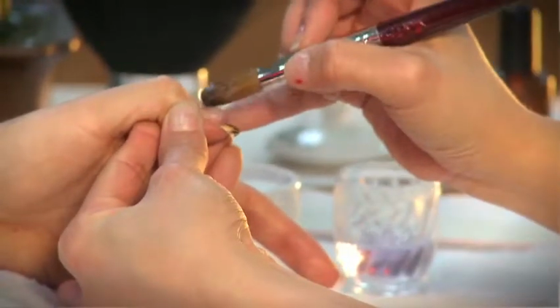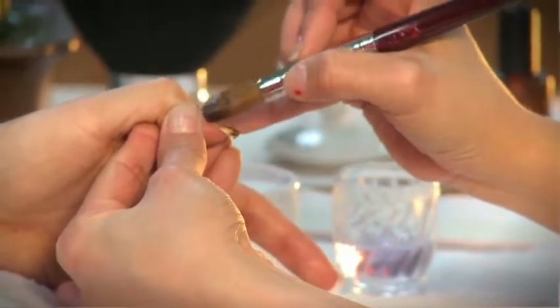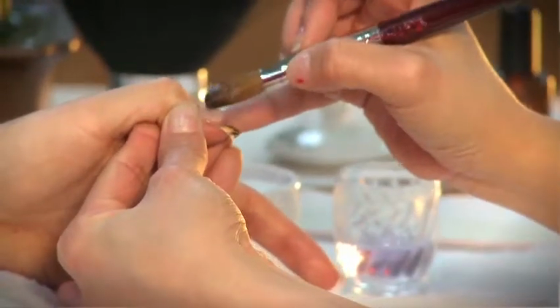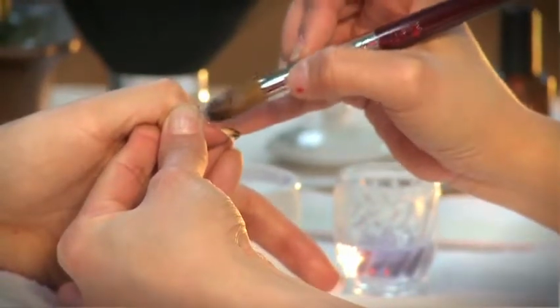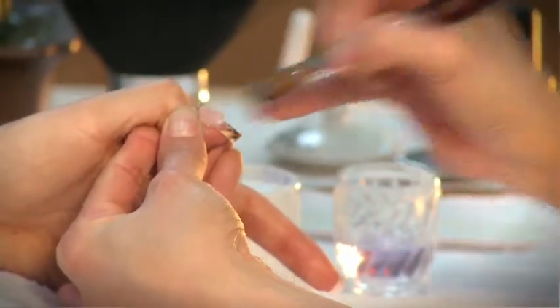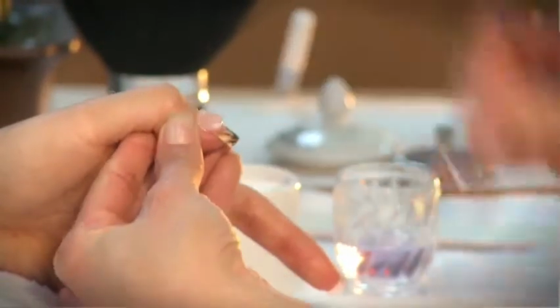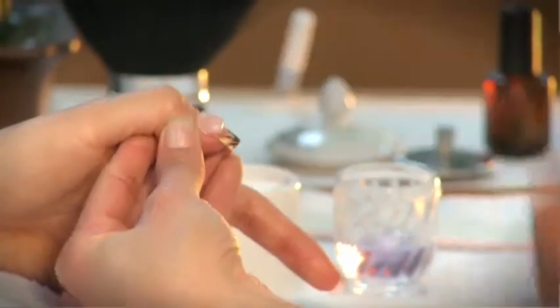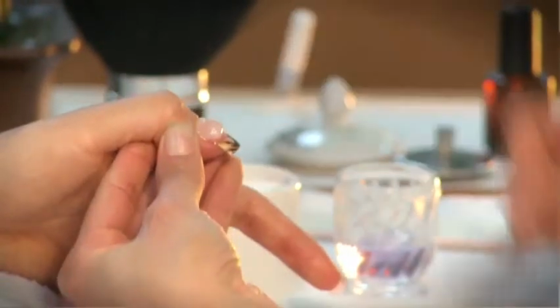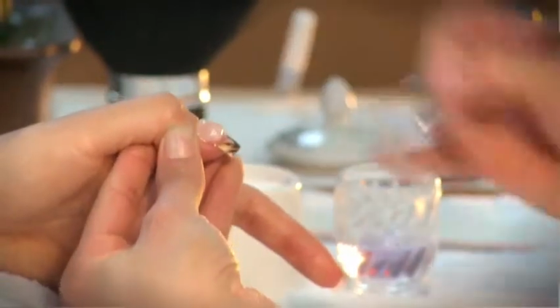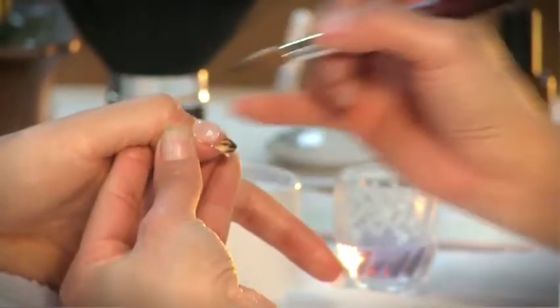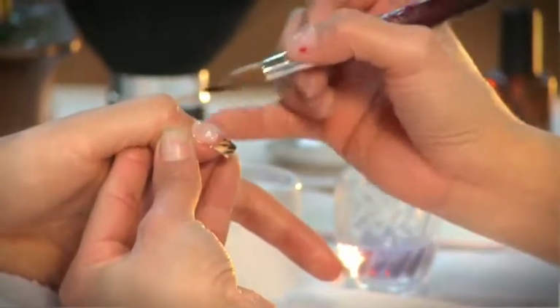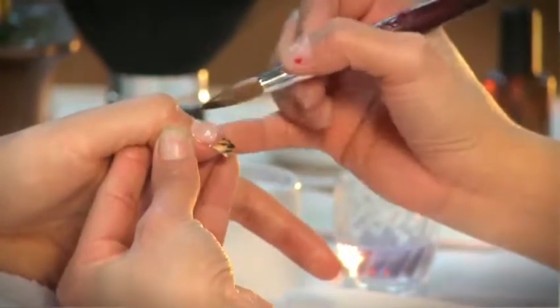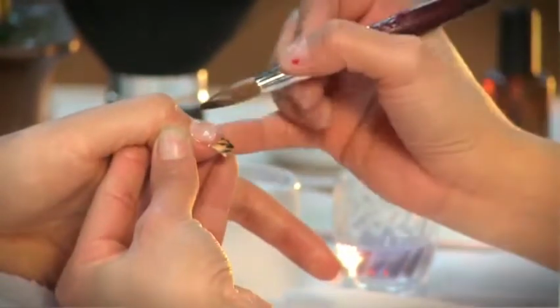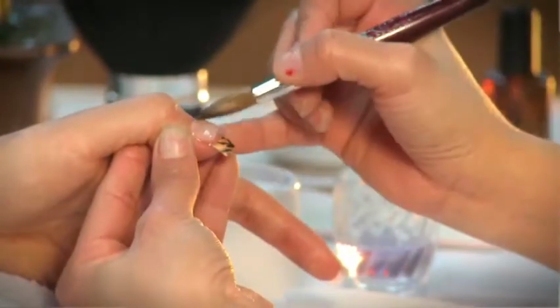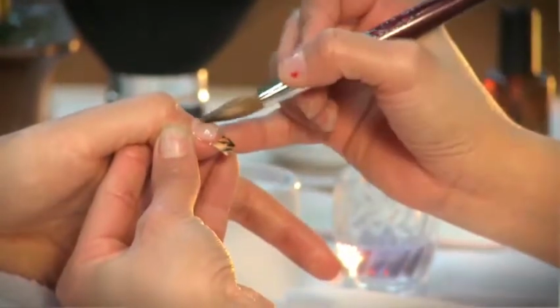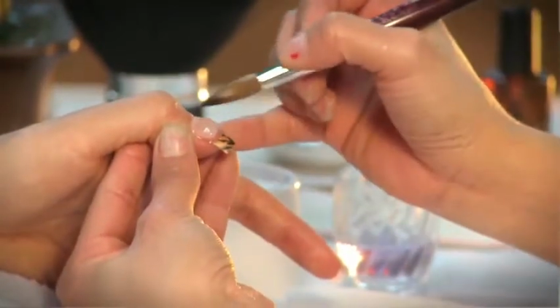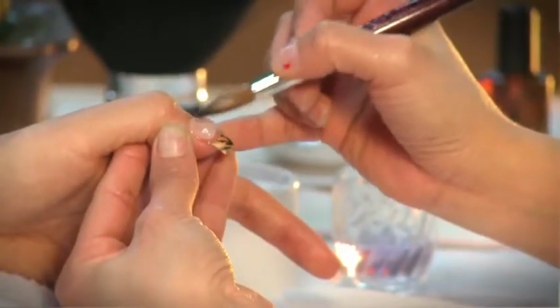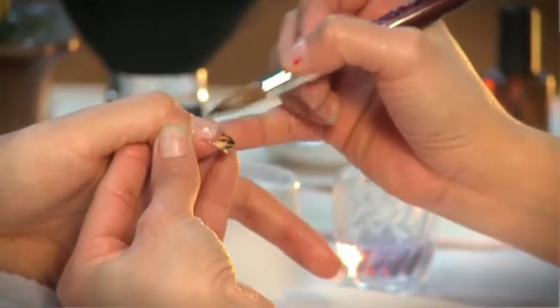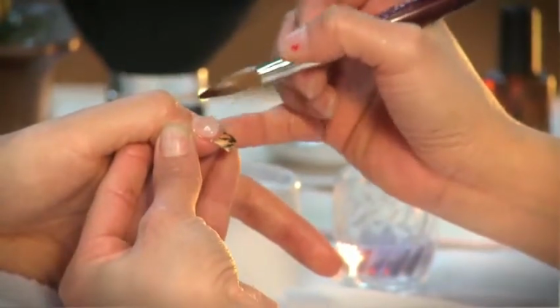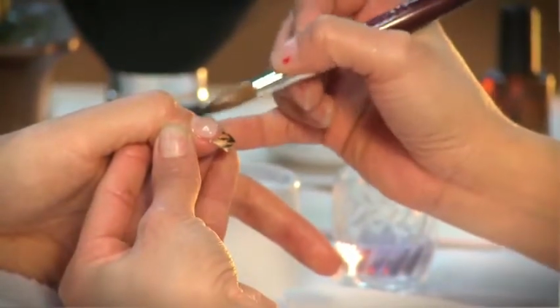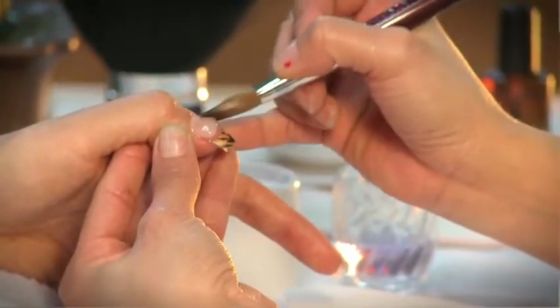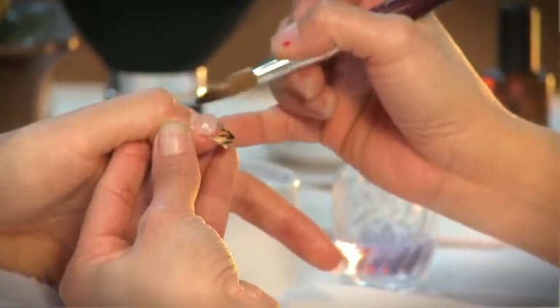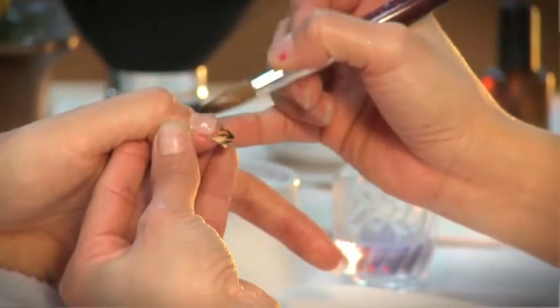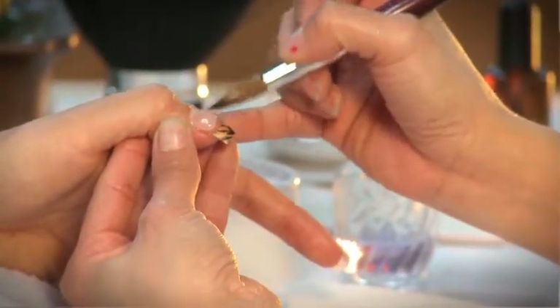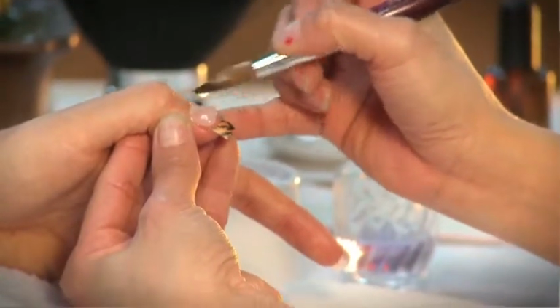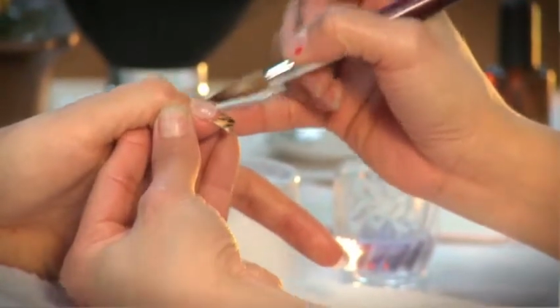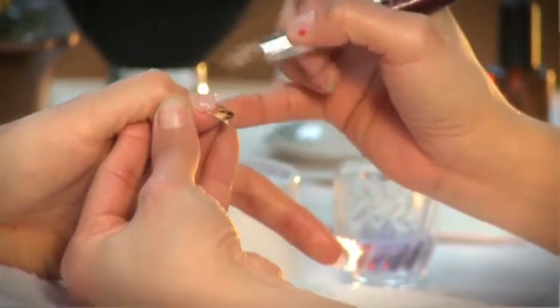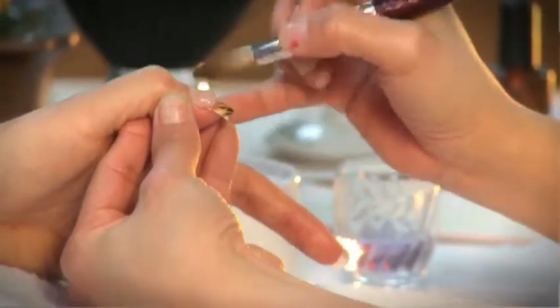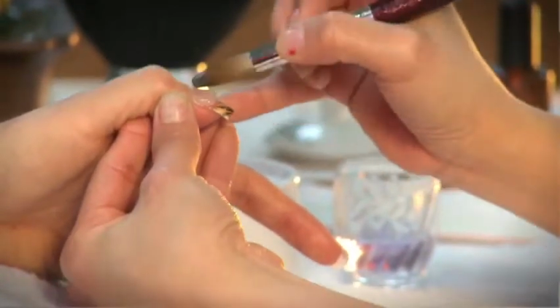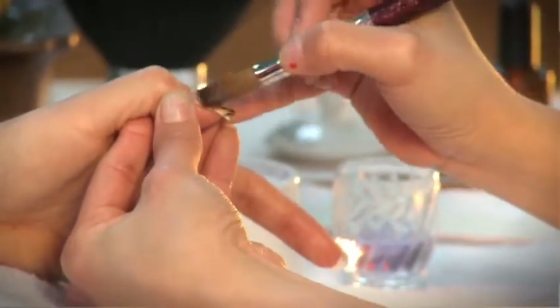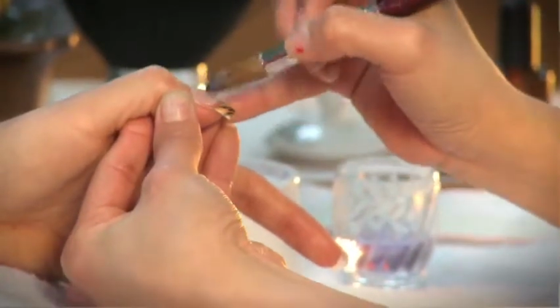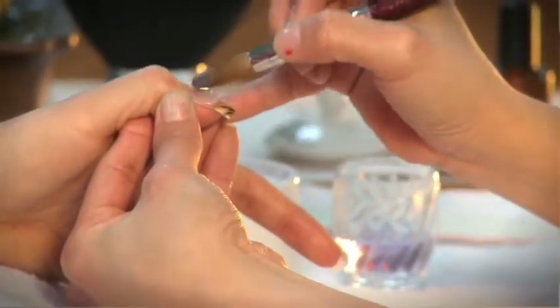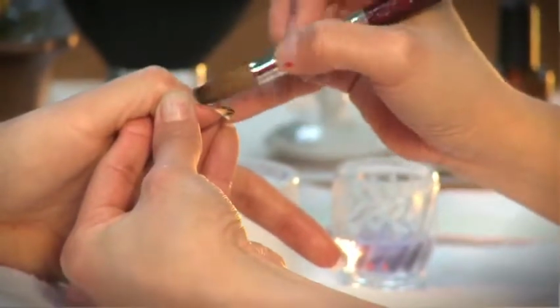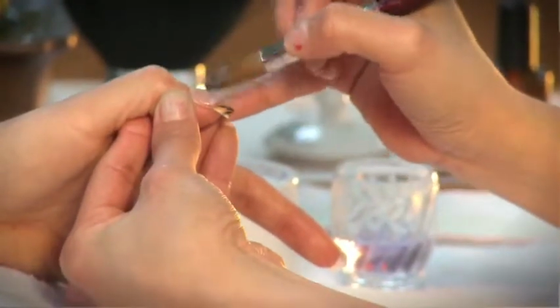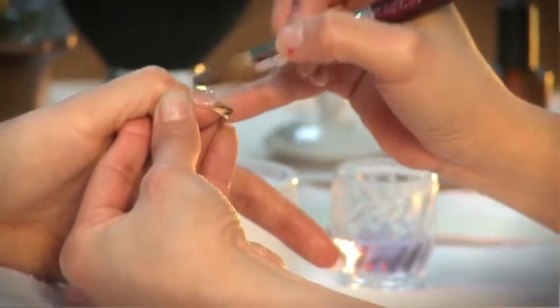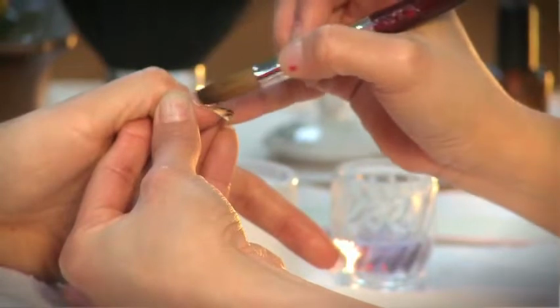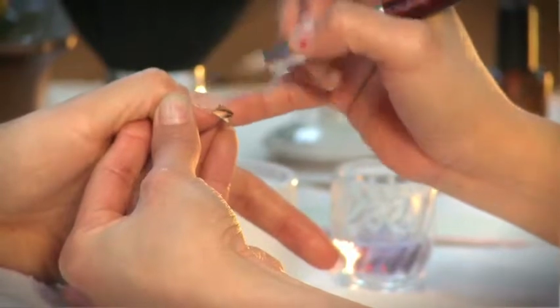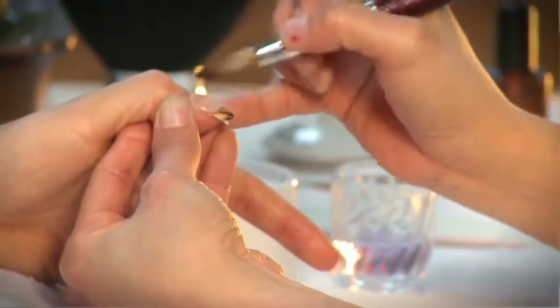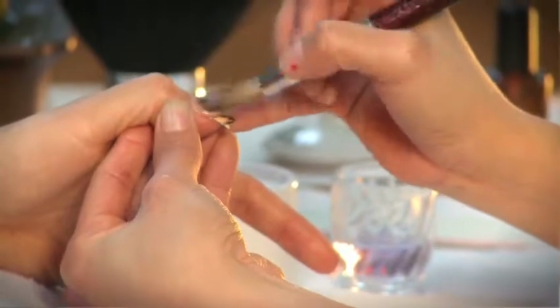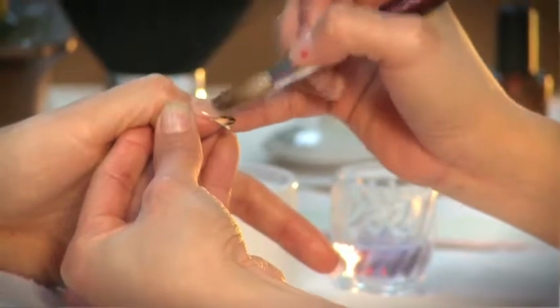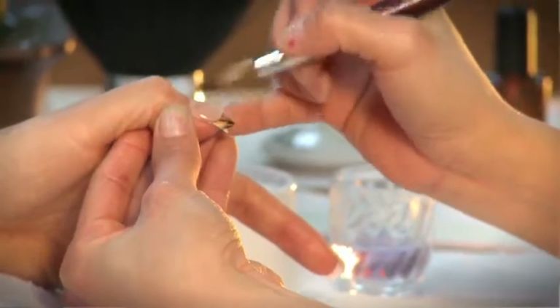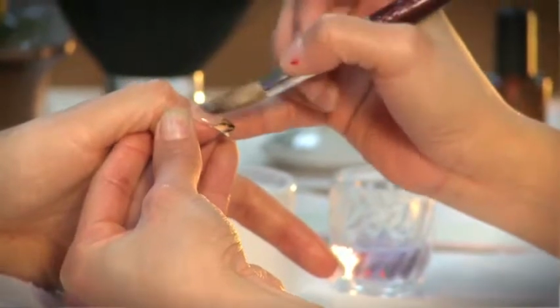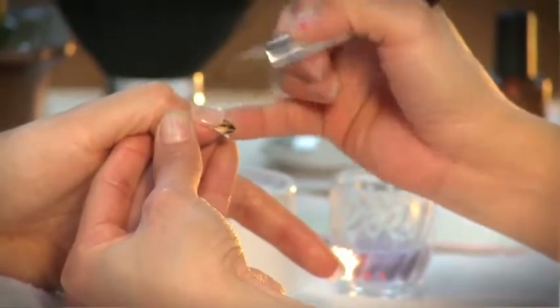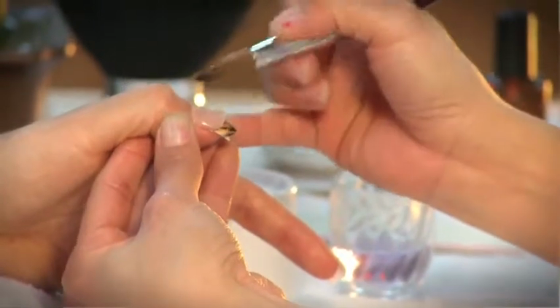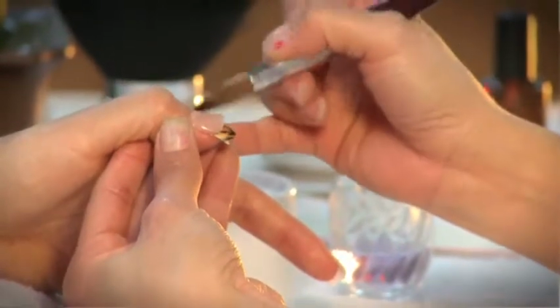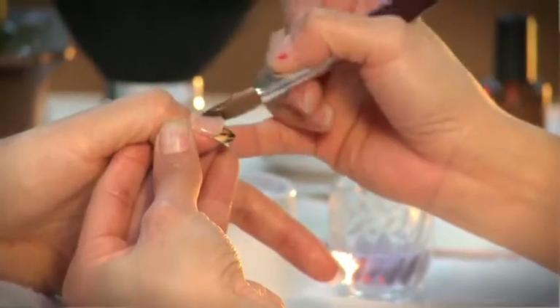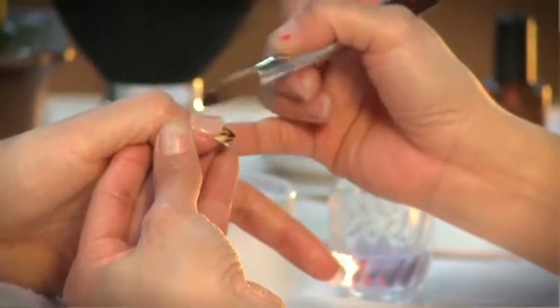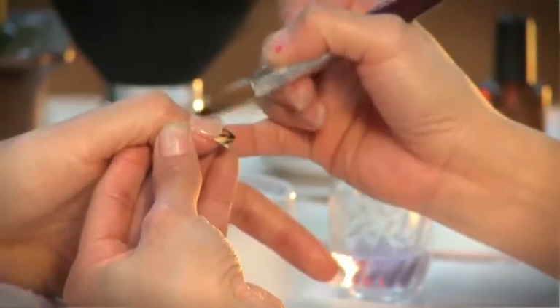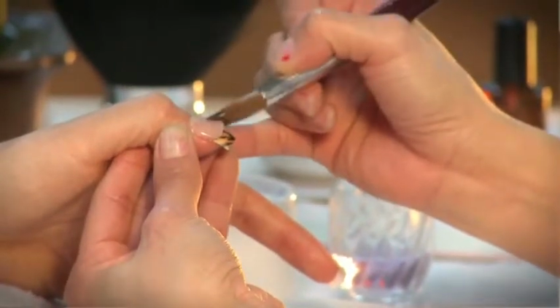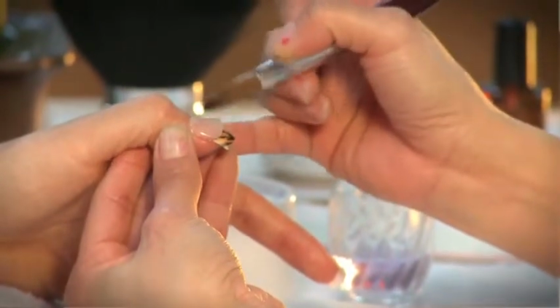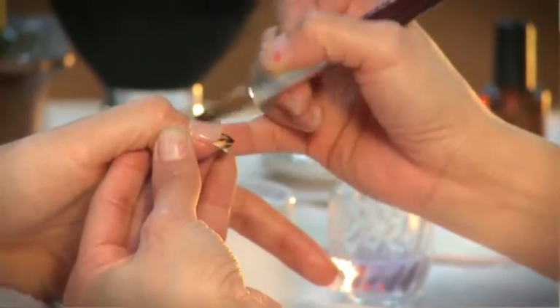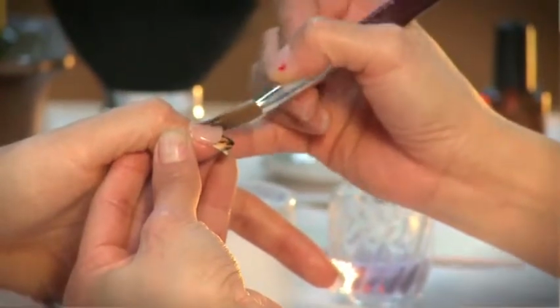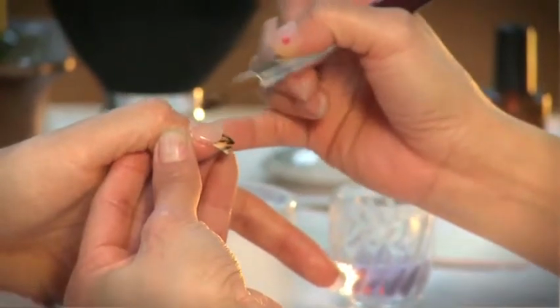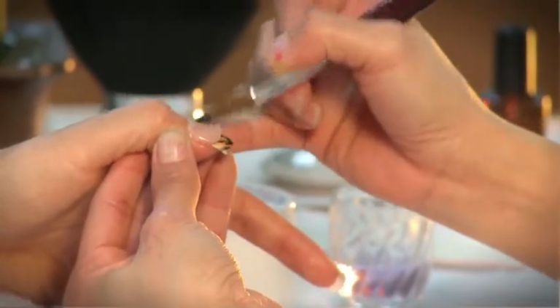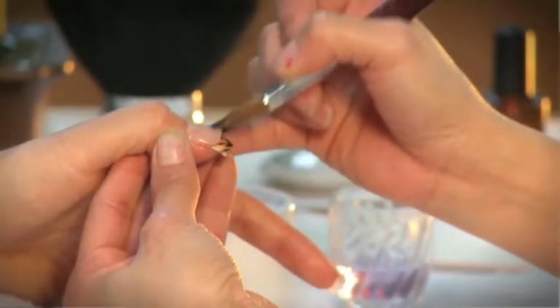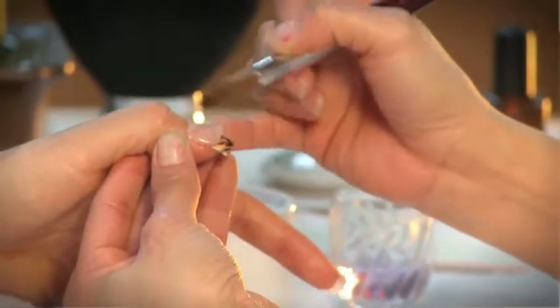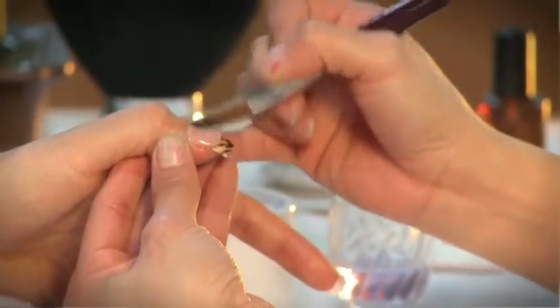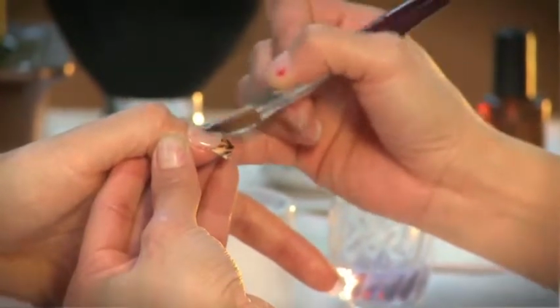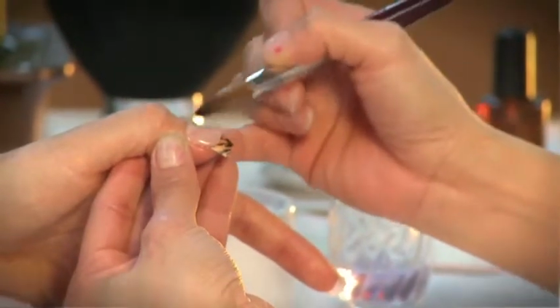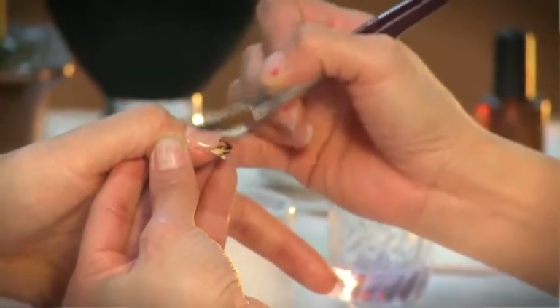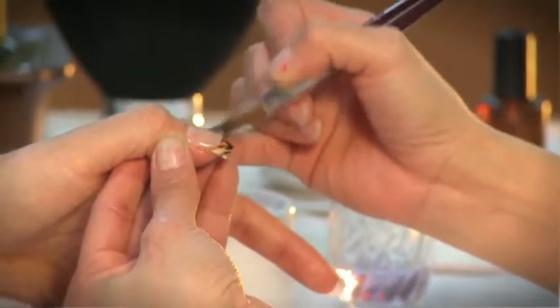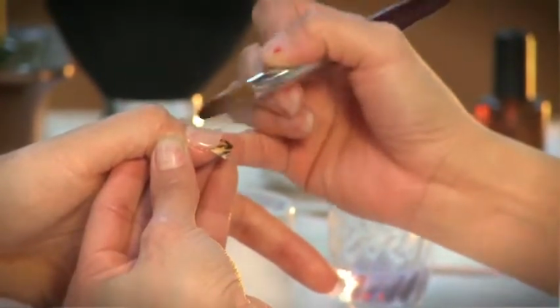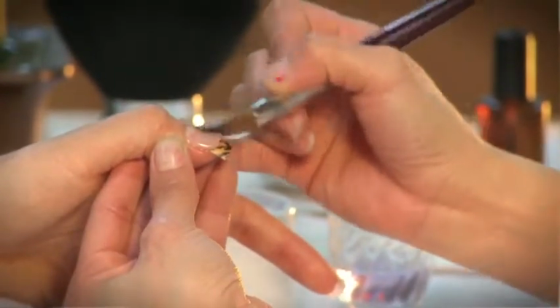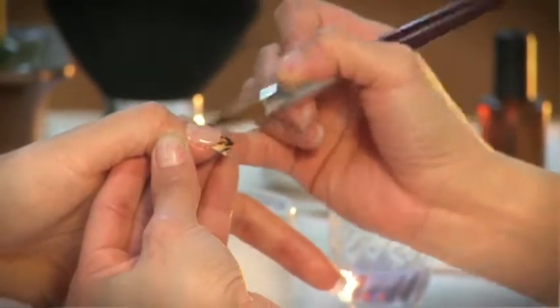Apply the acrylic starting from the cuticle, padding out towards the end of the artificial nail. Make sure all free edges are covered.